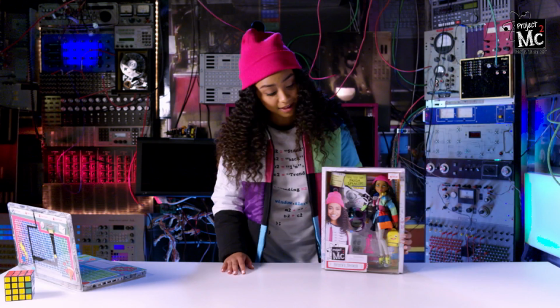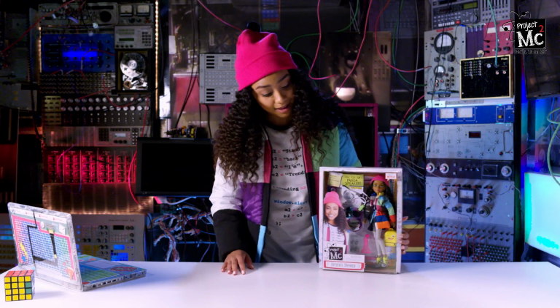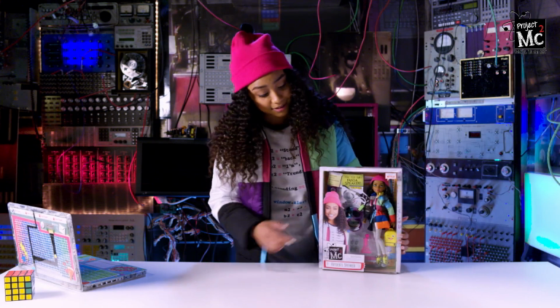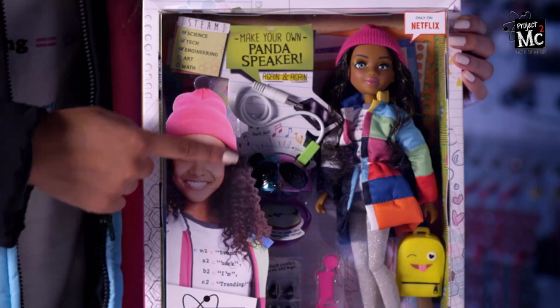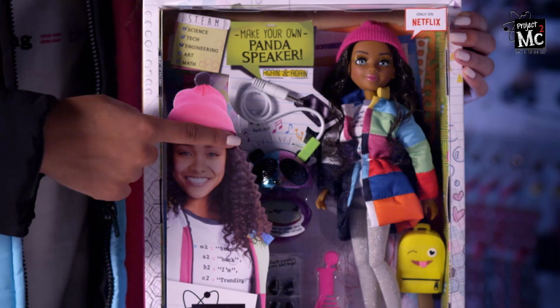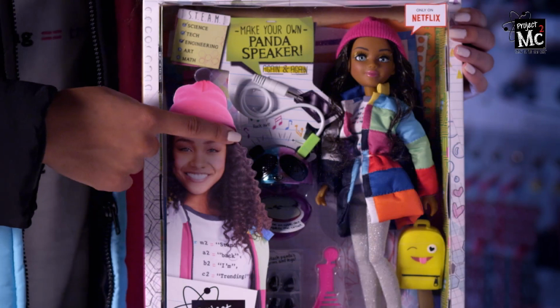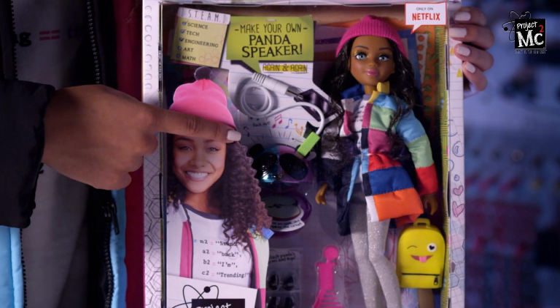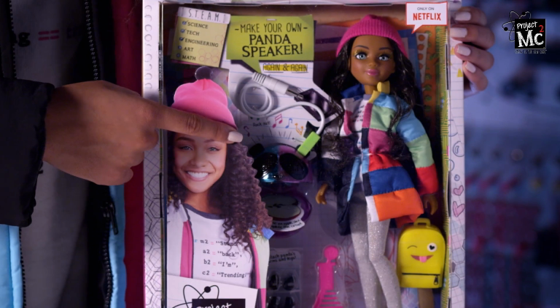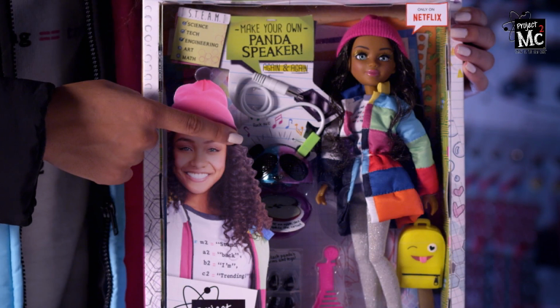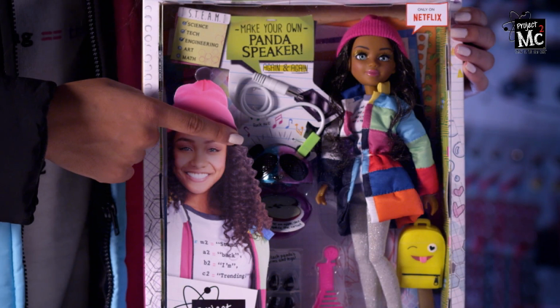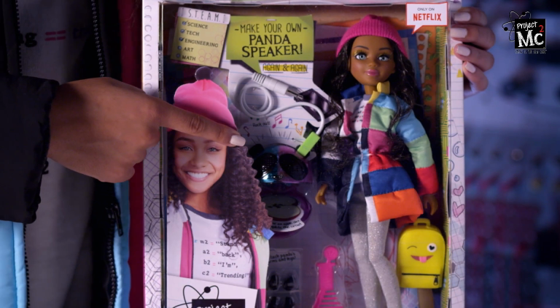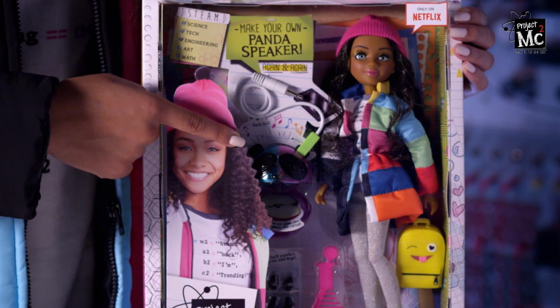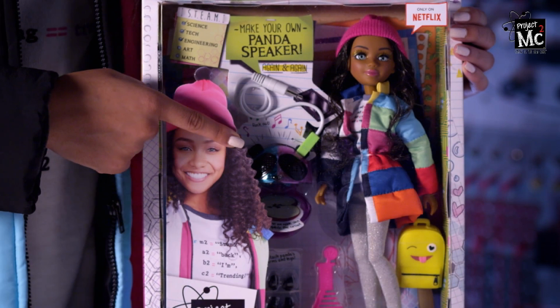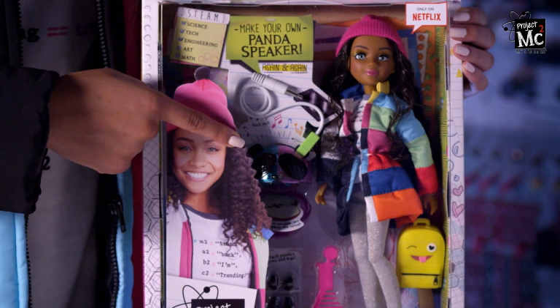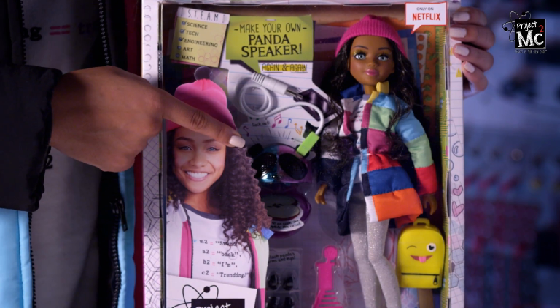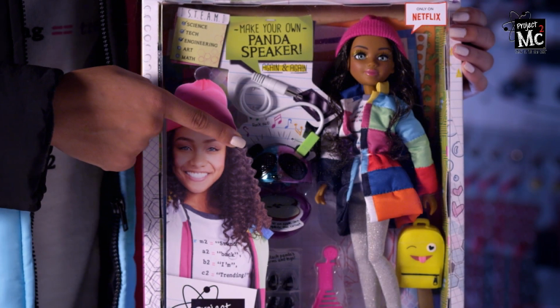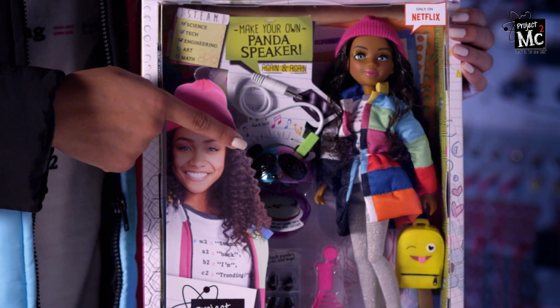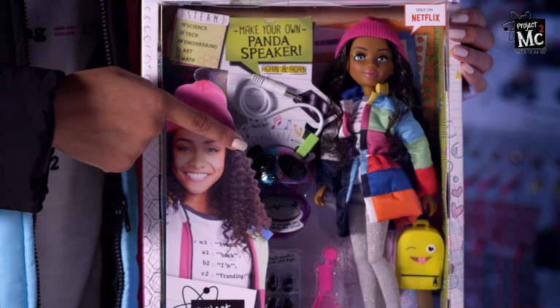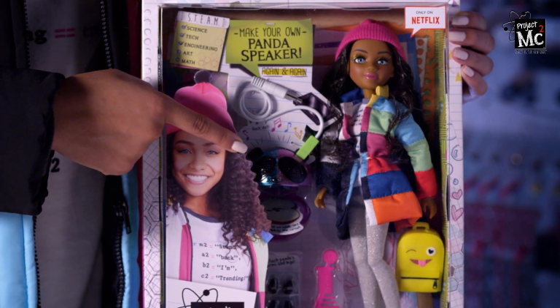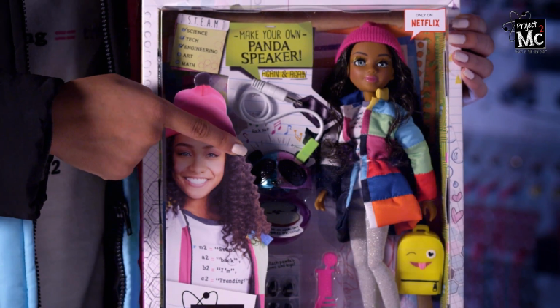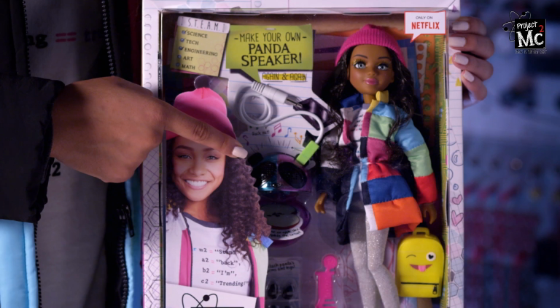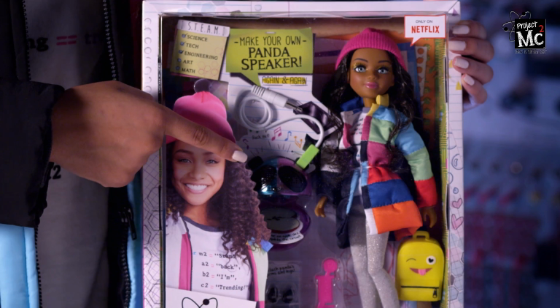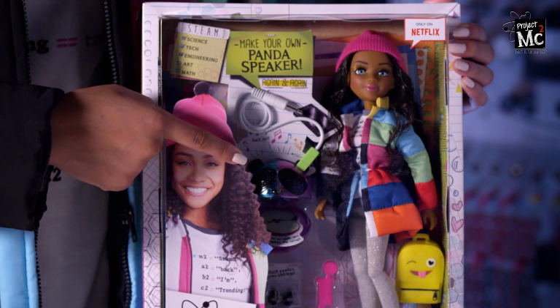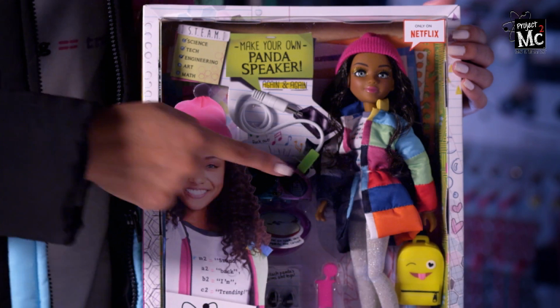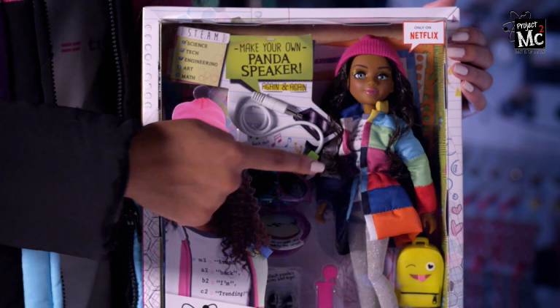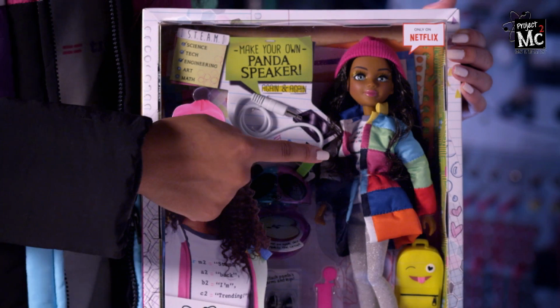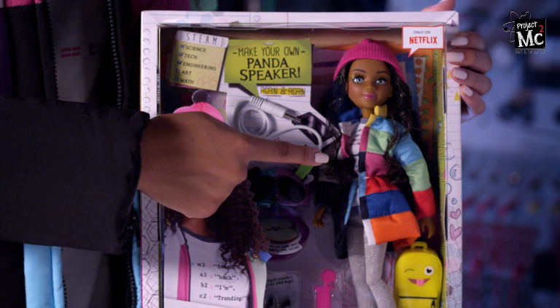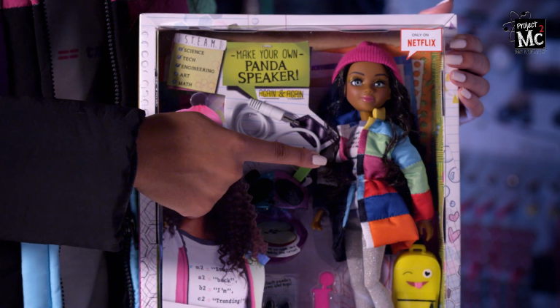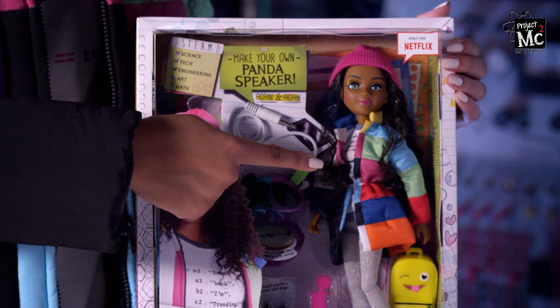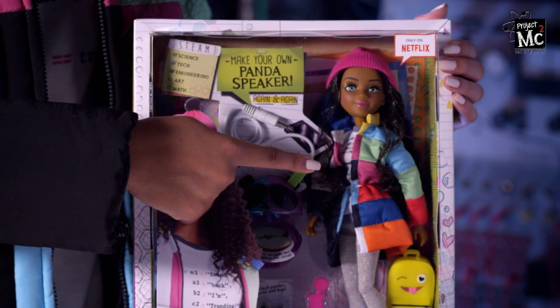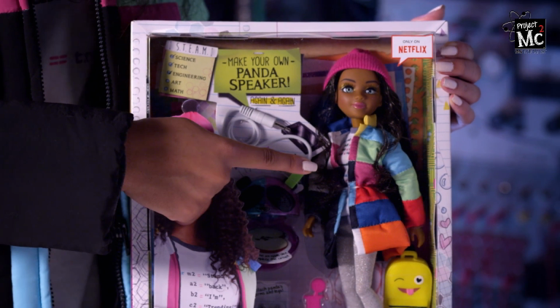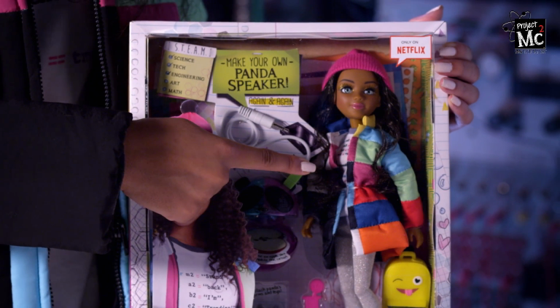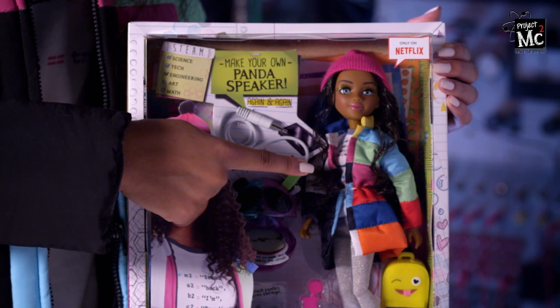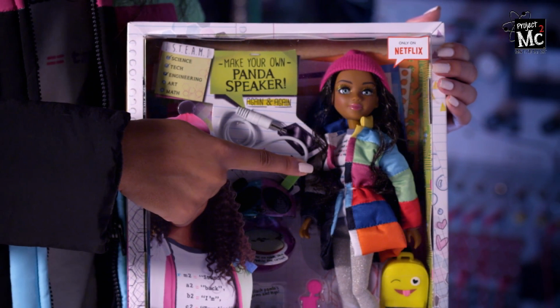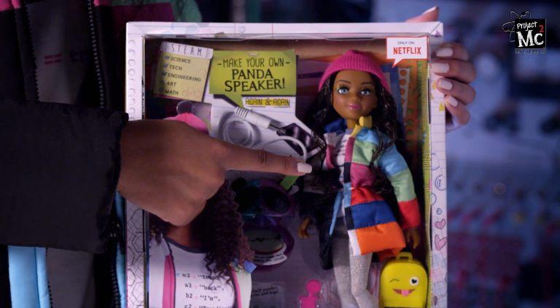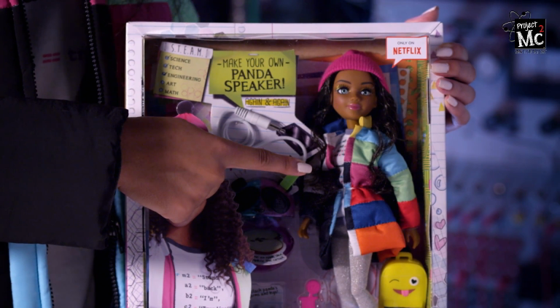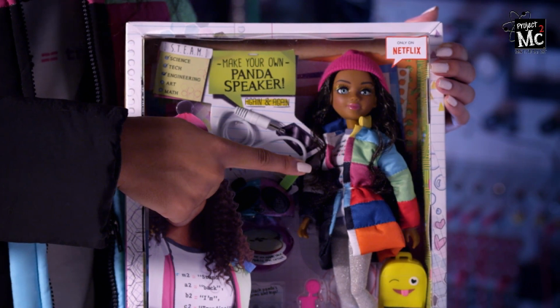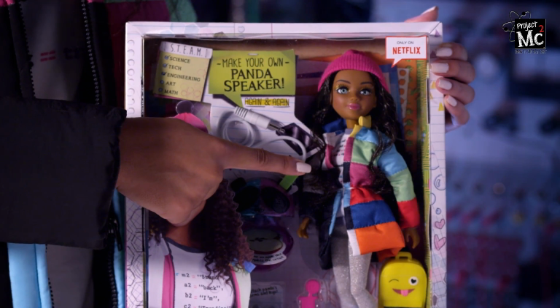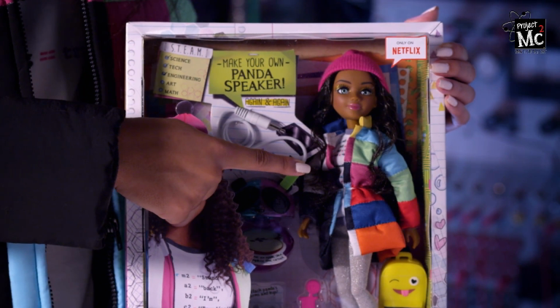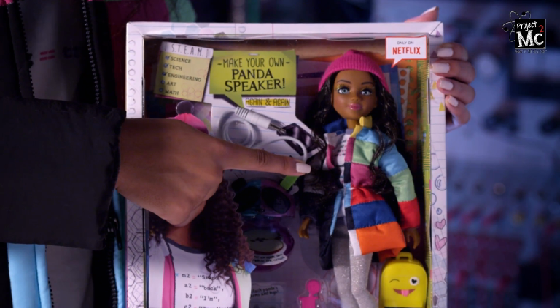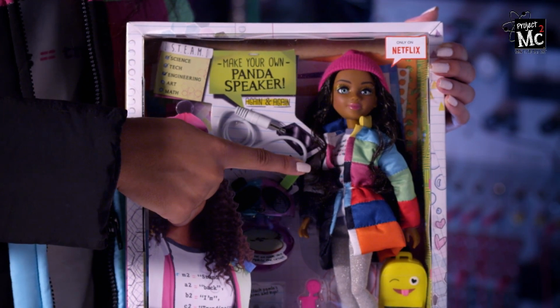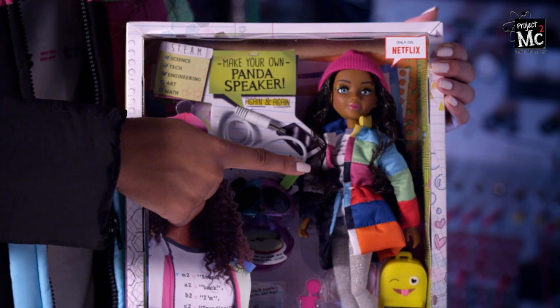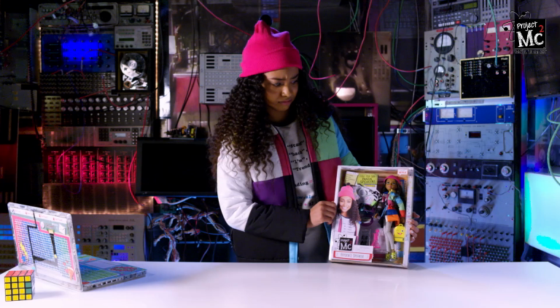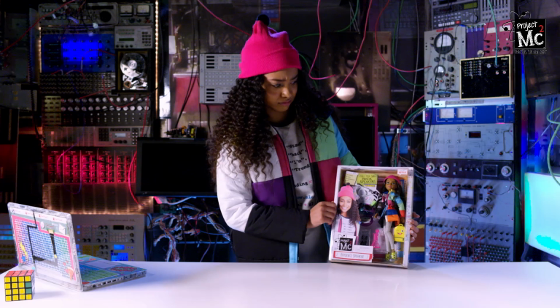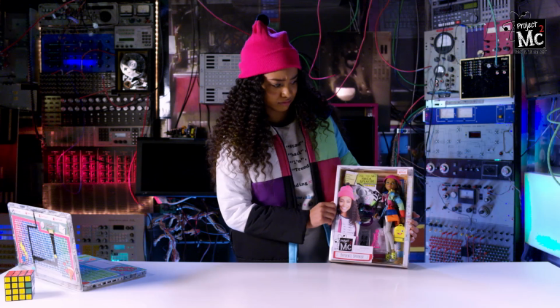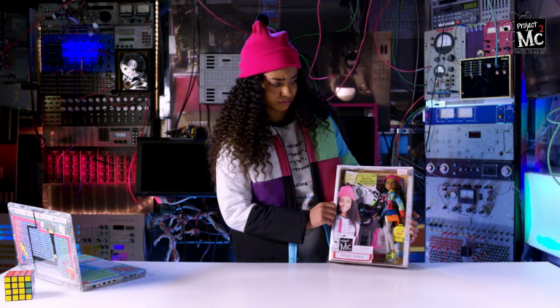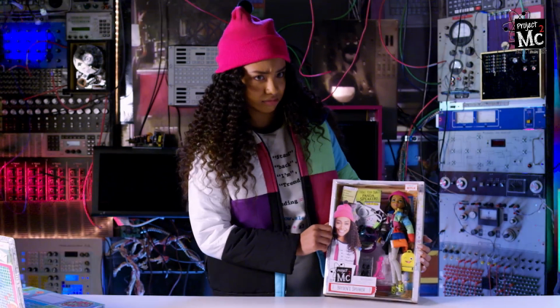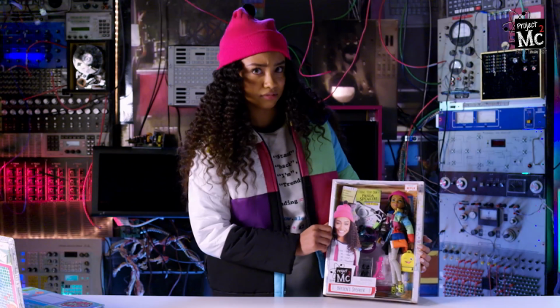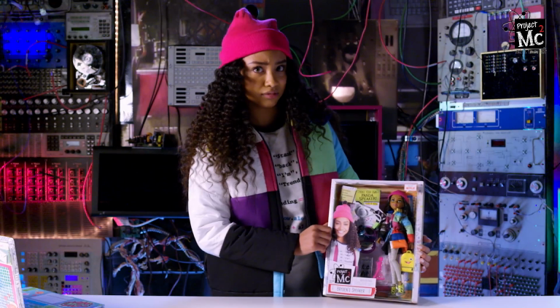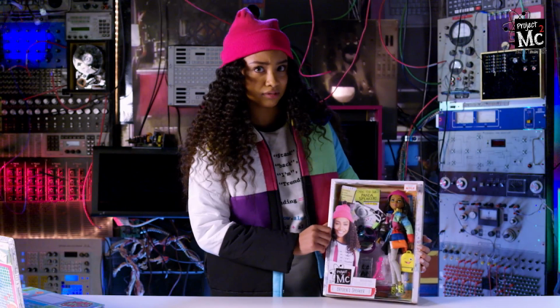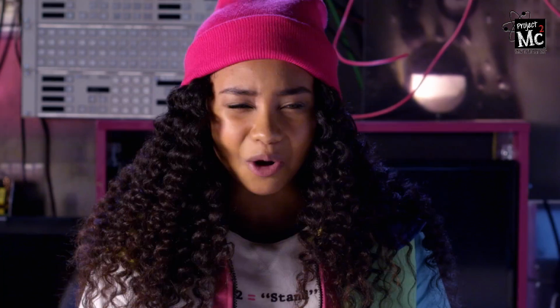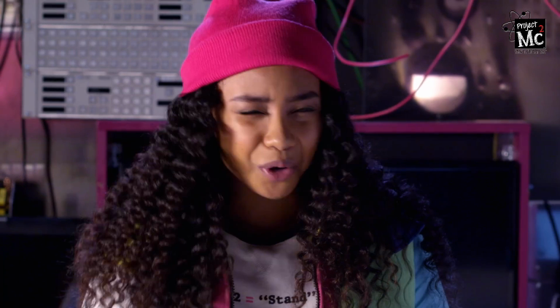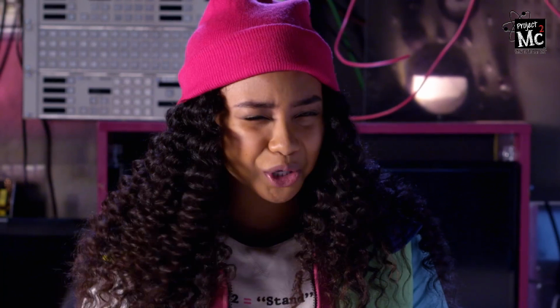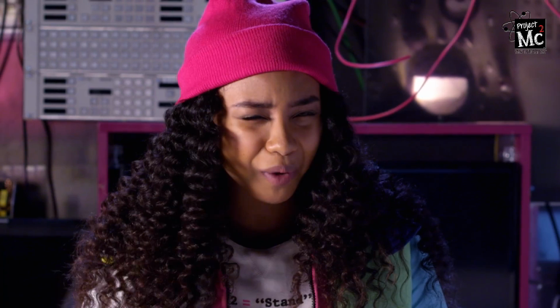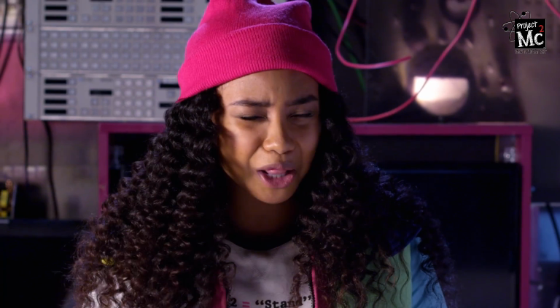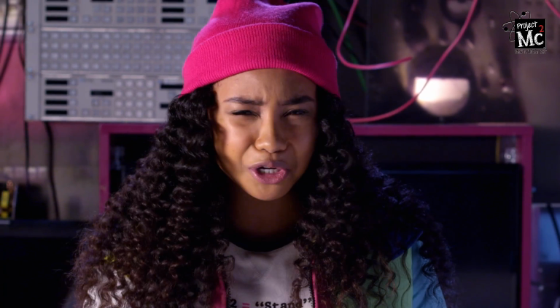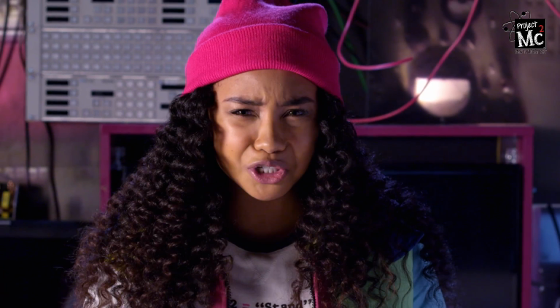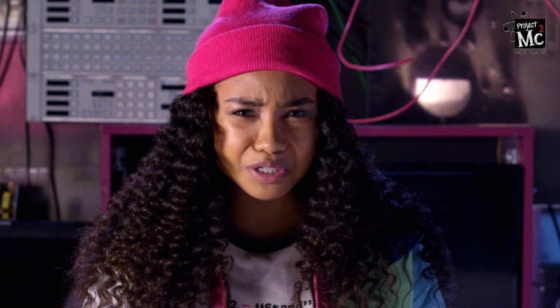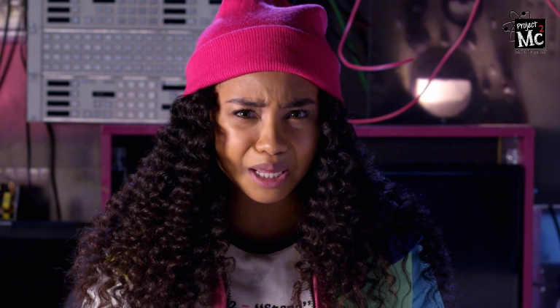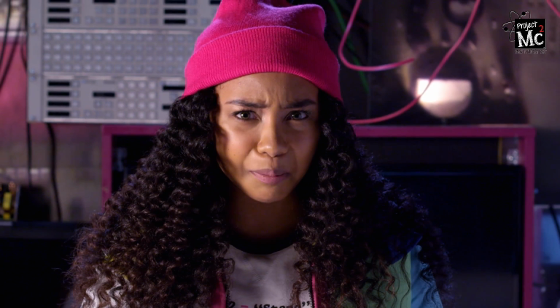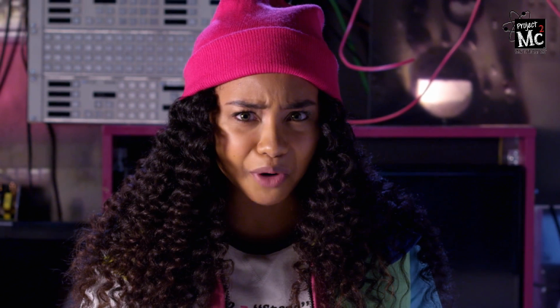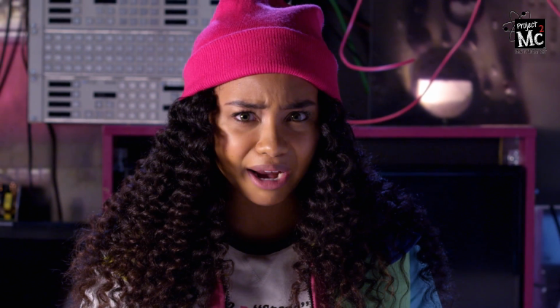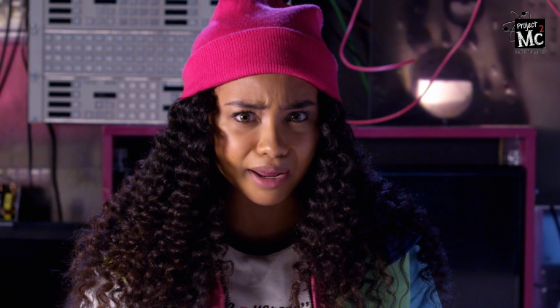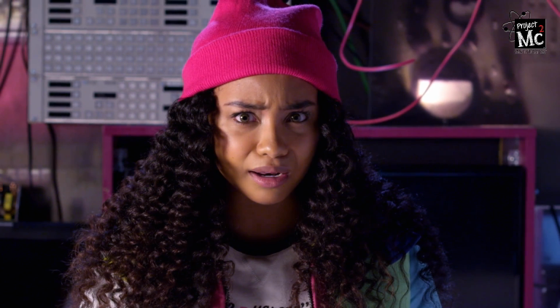This is Brighton's speaker that looks like a panda. And here's Brighton. Doesn't she look just like me? Or do I look just like Brighton?